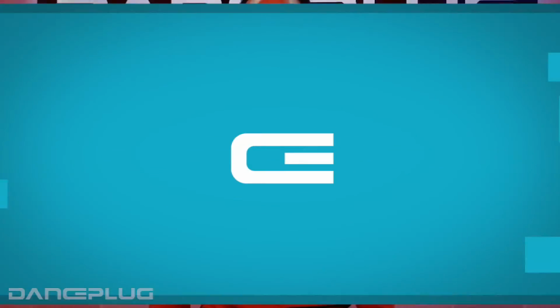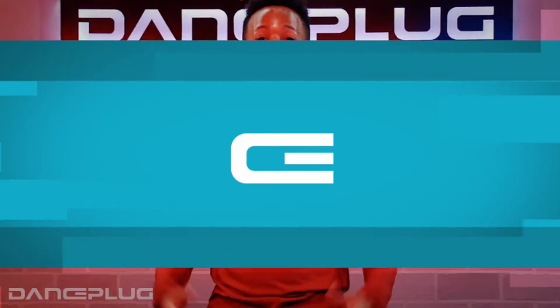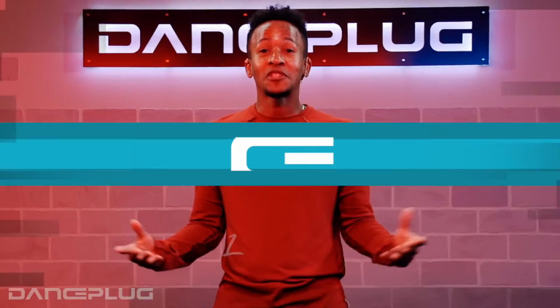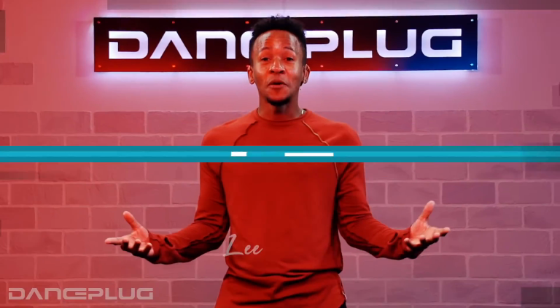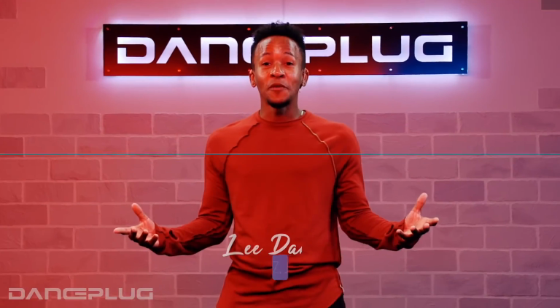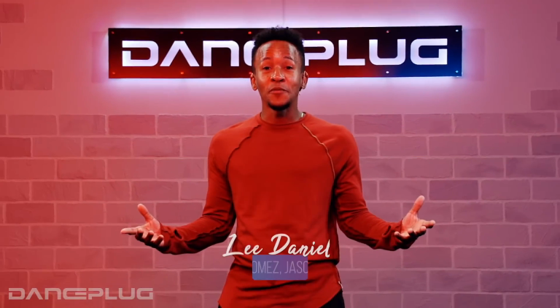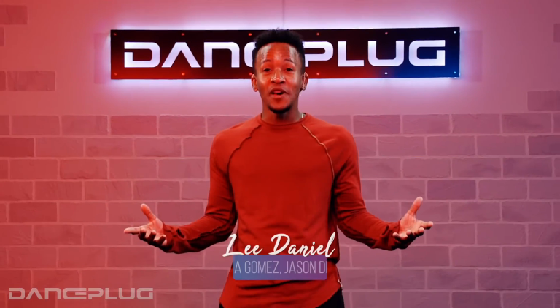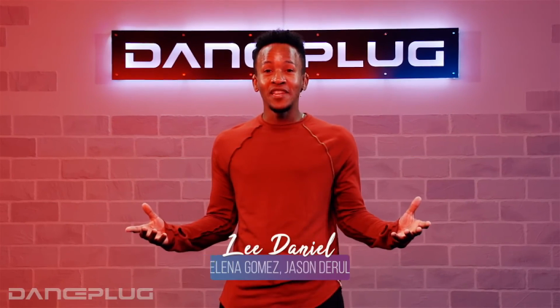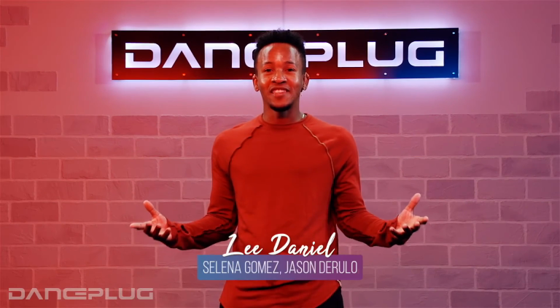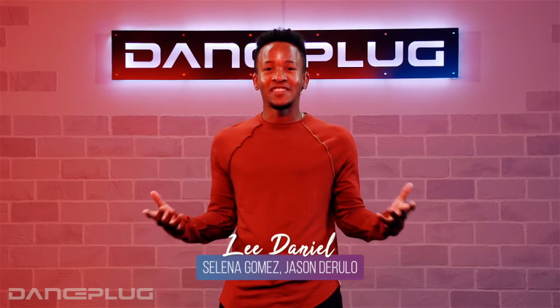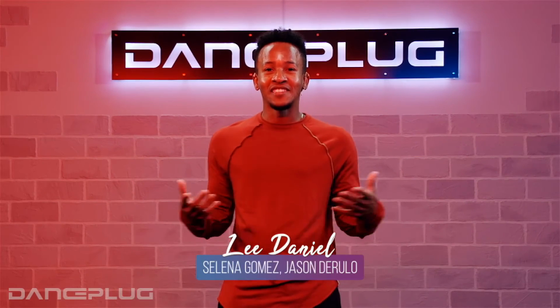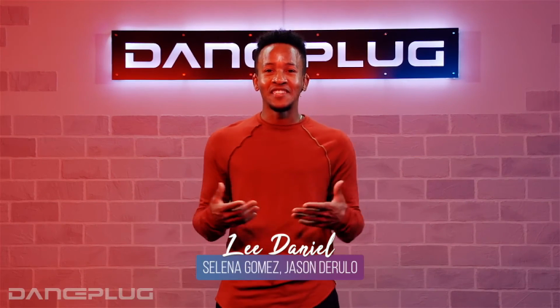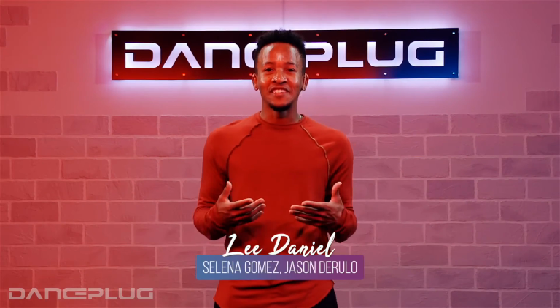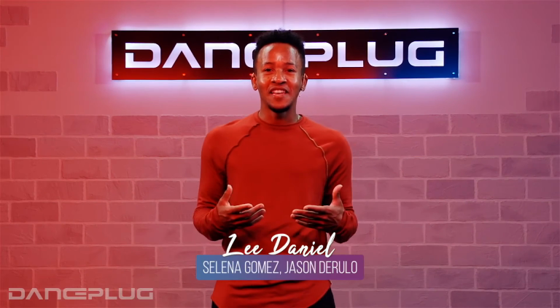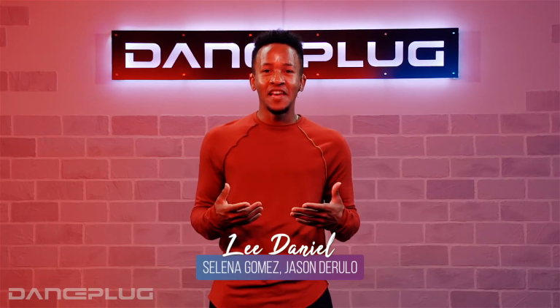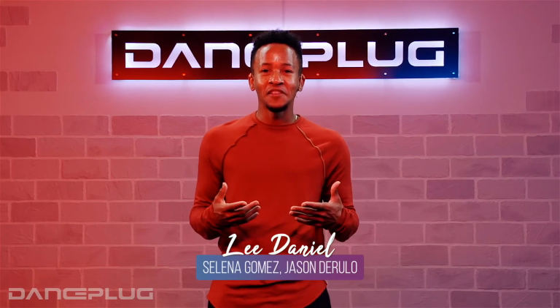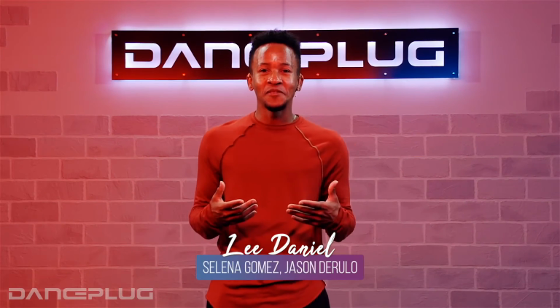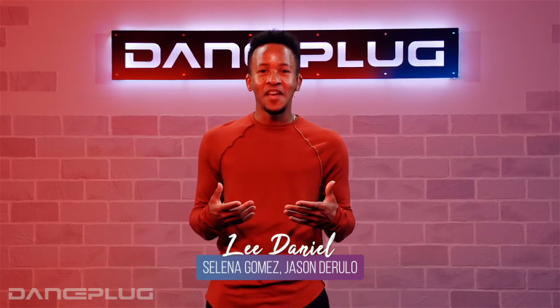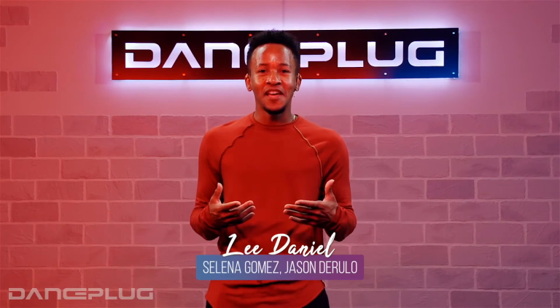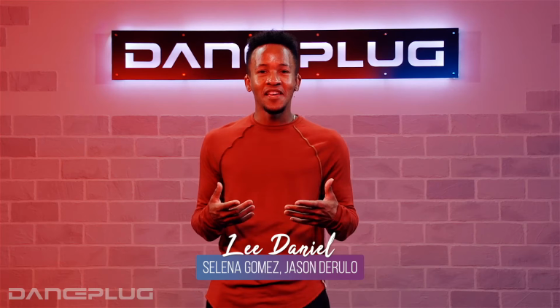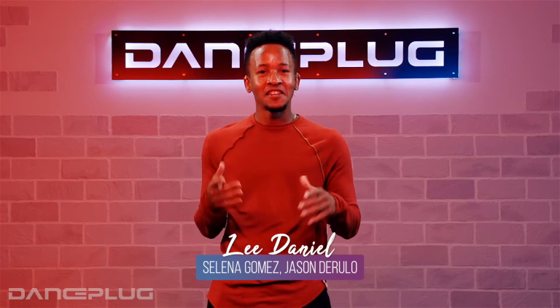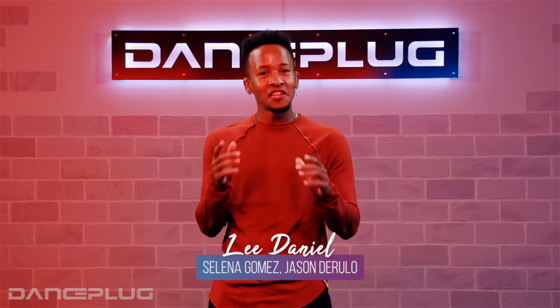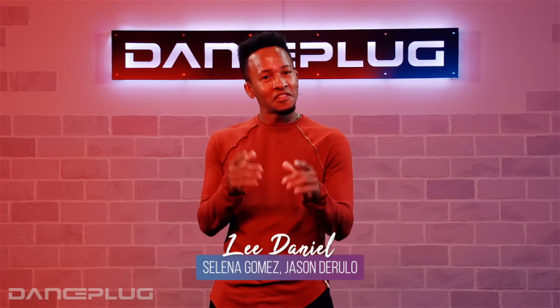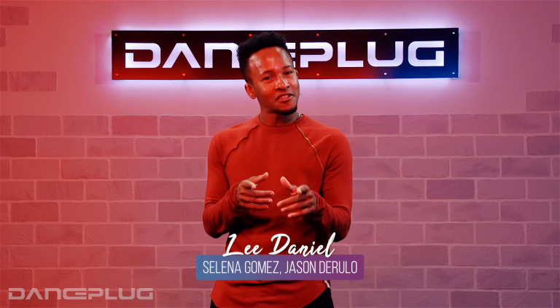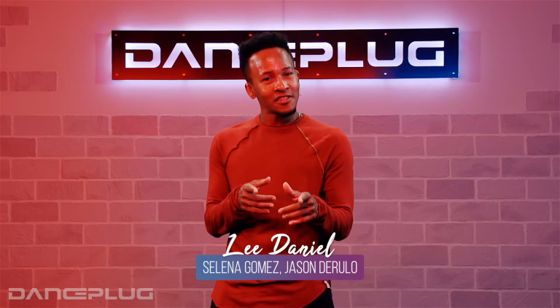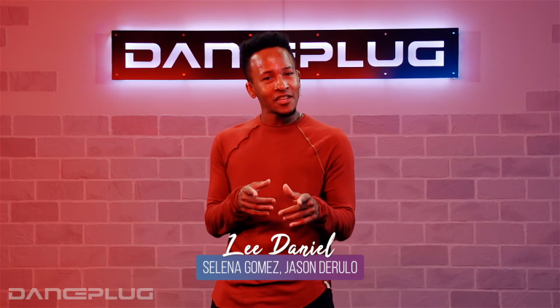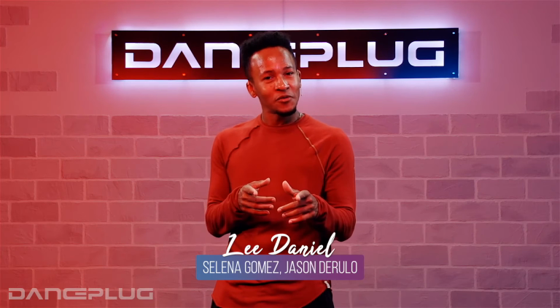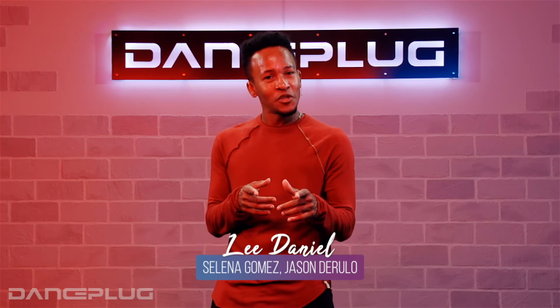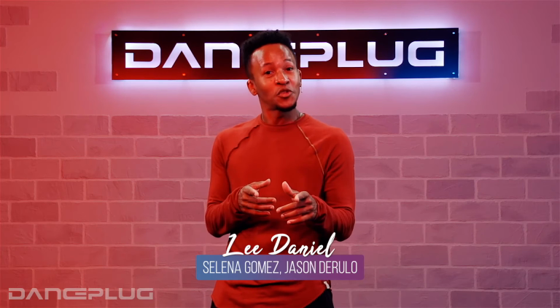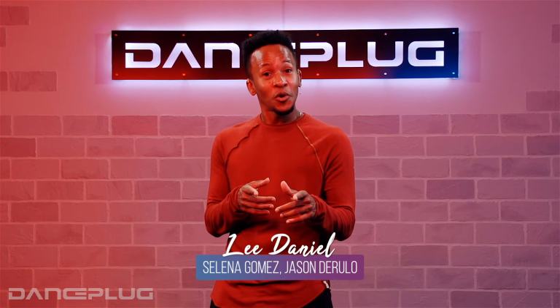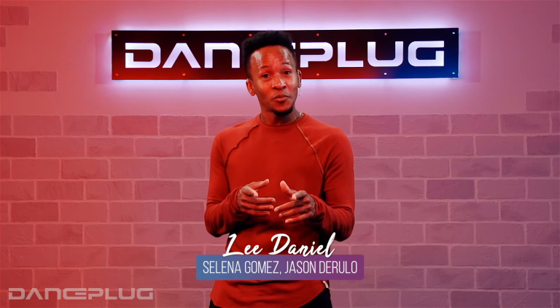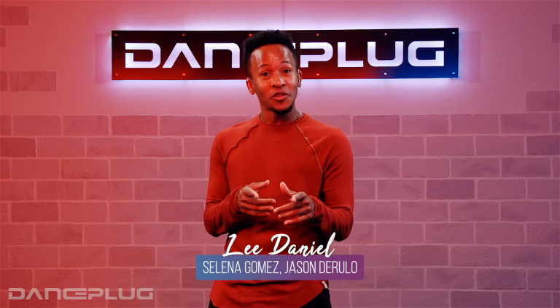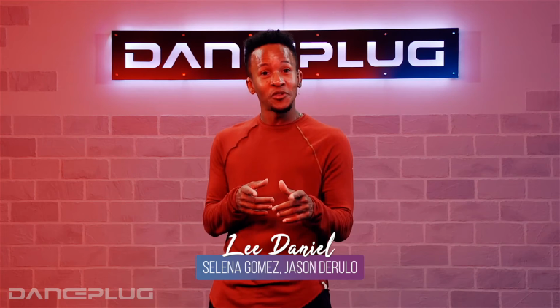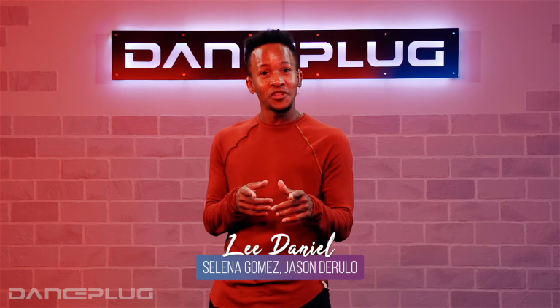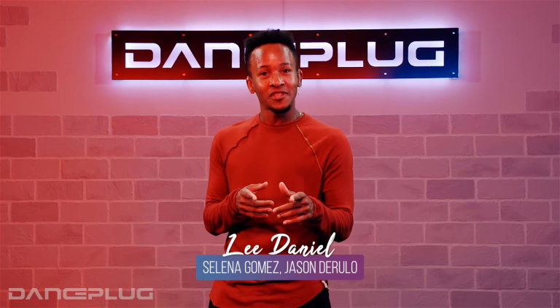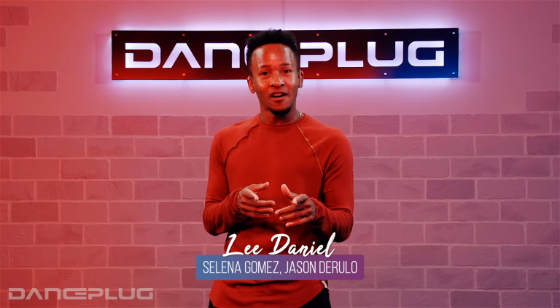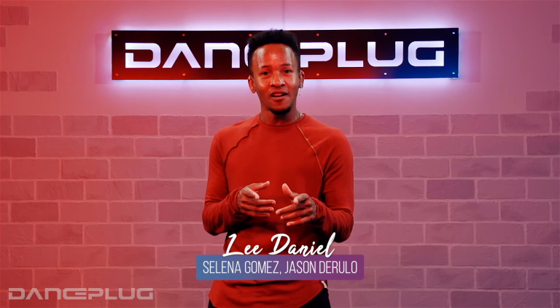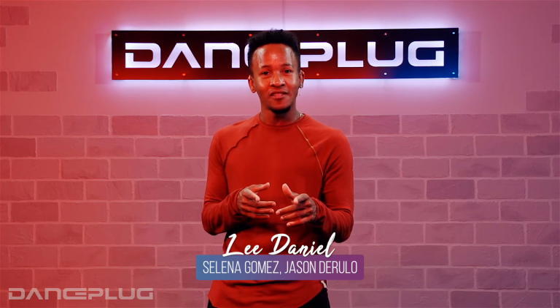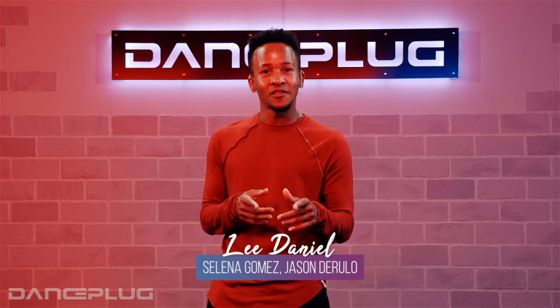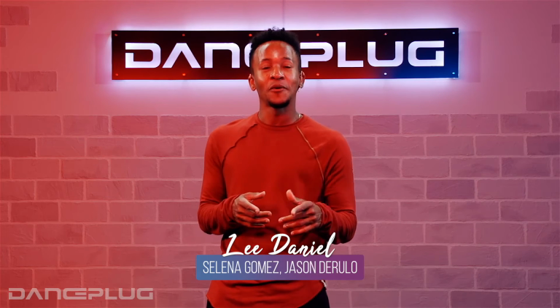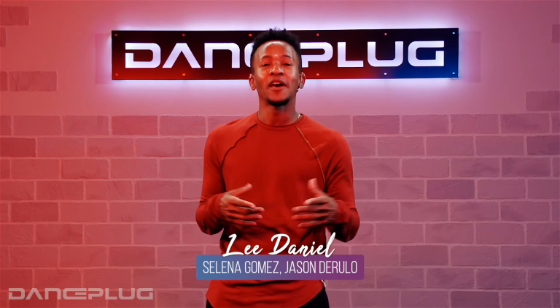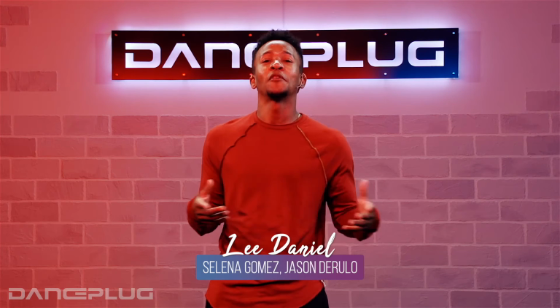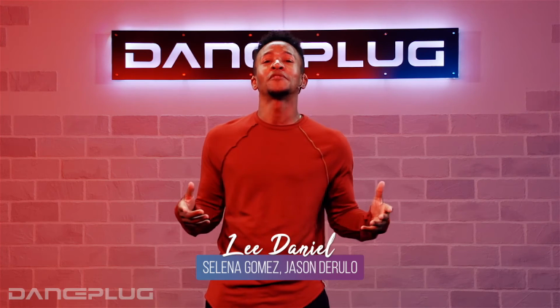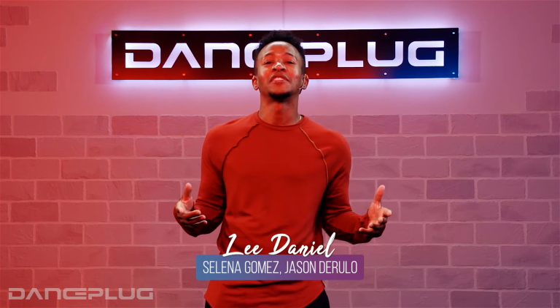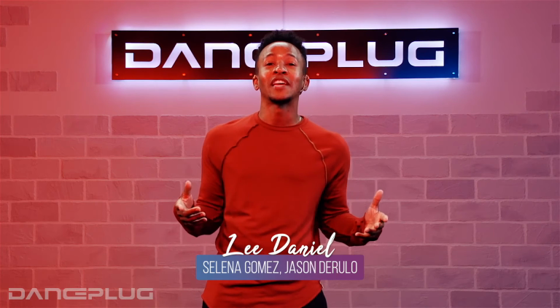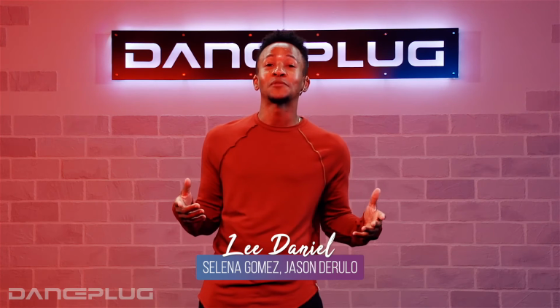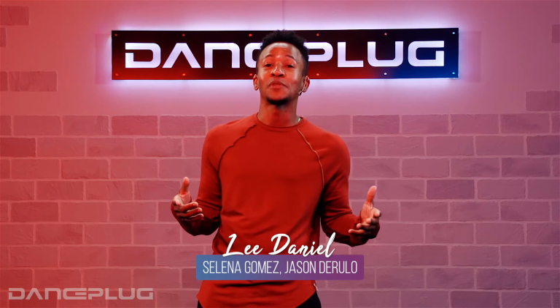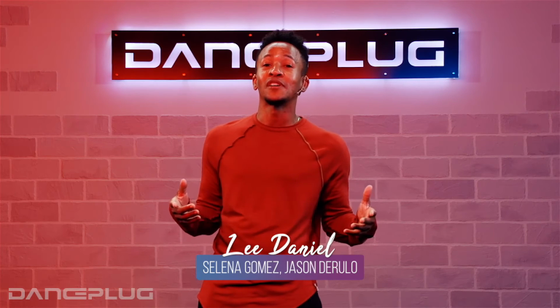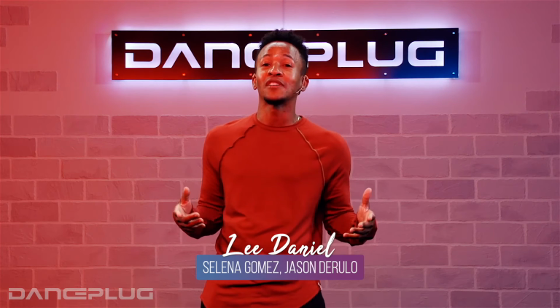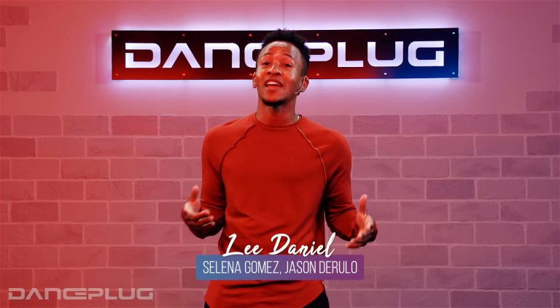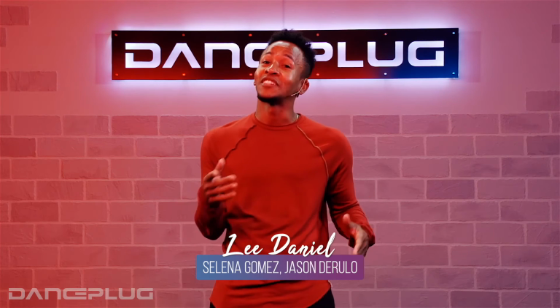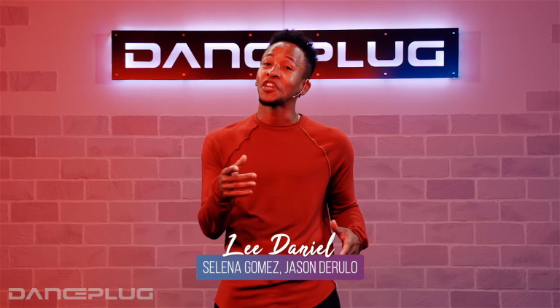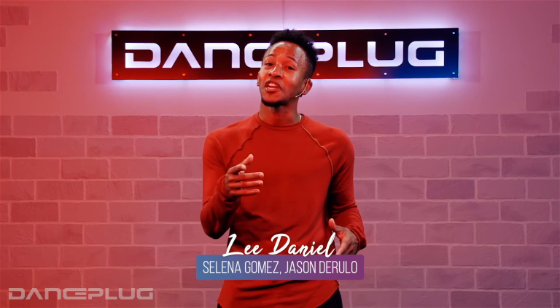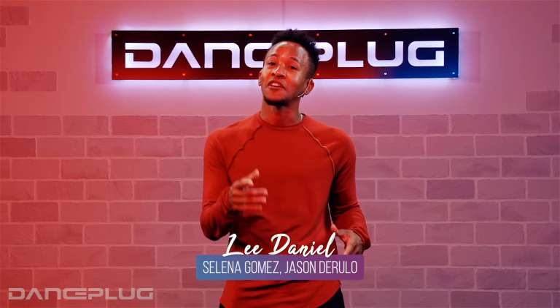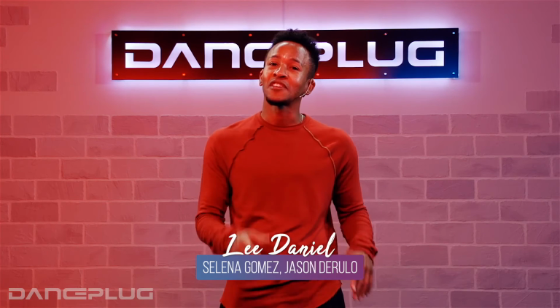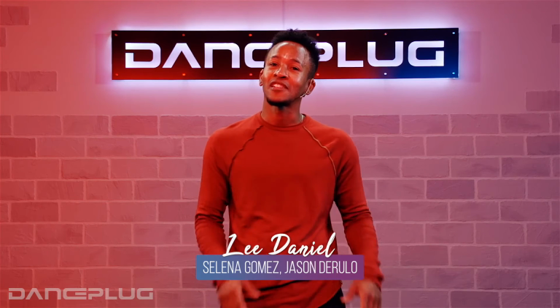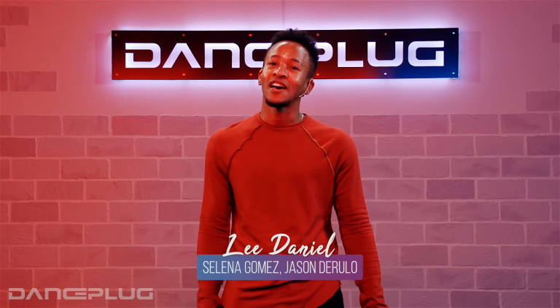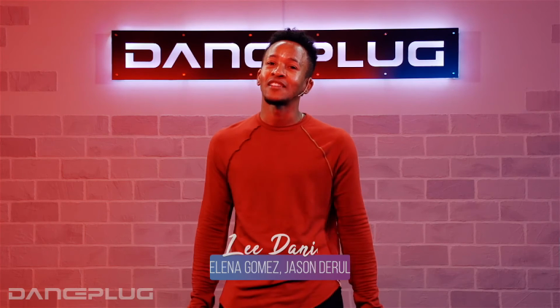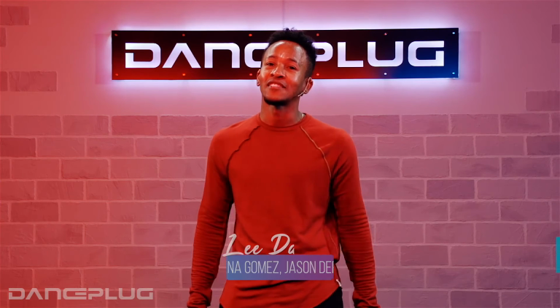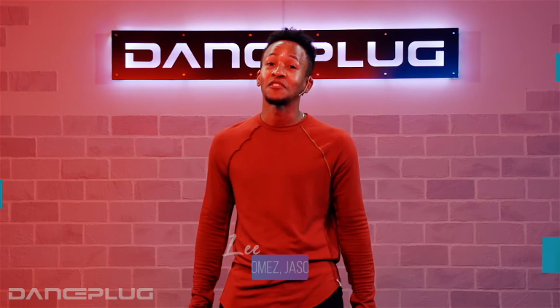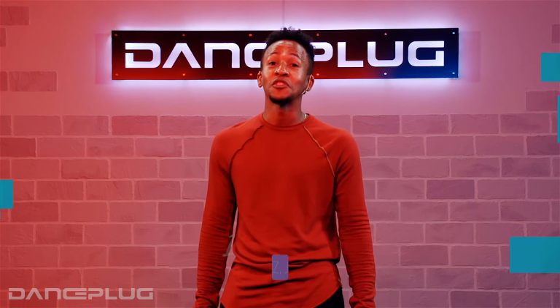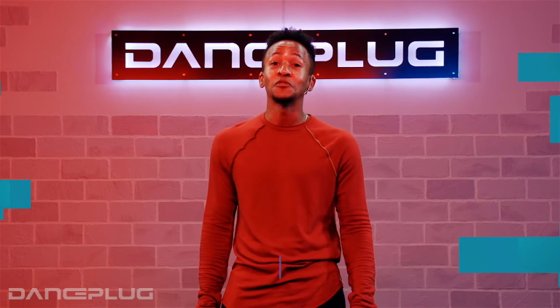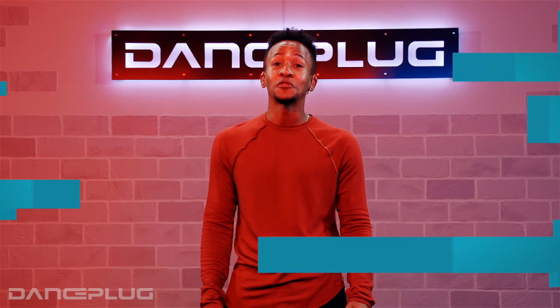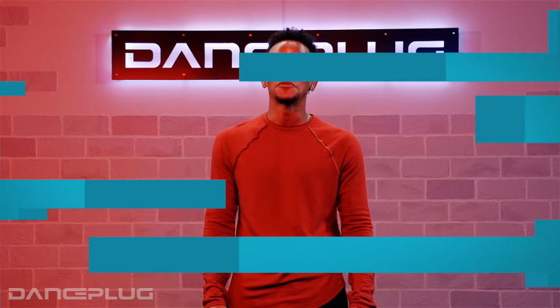What's up everybody, this is Lee Daniel, and it looks like you enjoyed what you just saw, so head over to Dance Plug and check out the class. I'll see you soon.